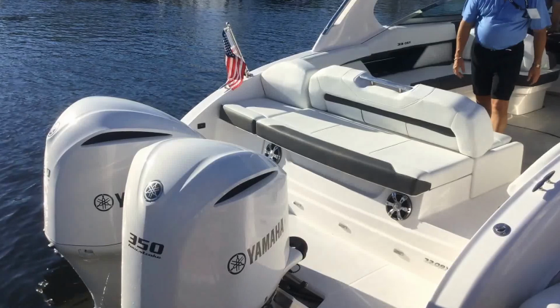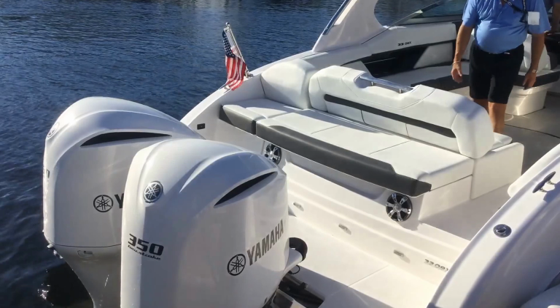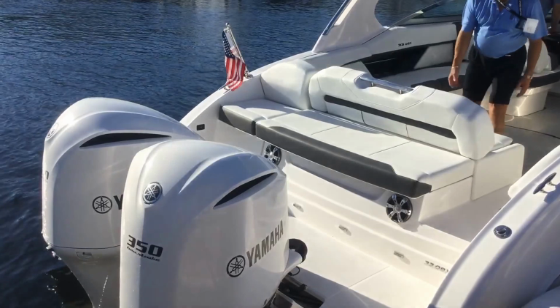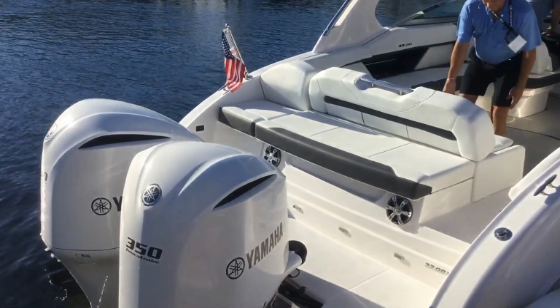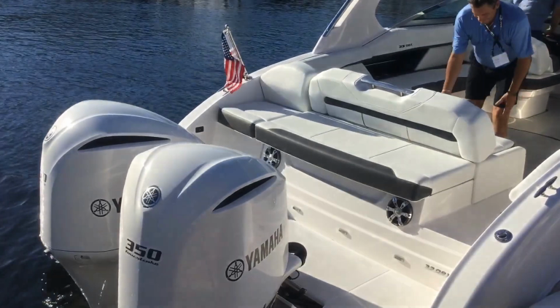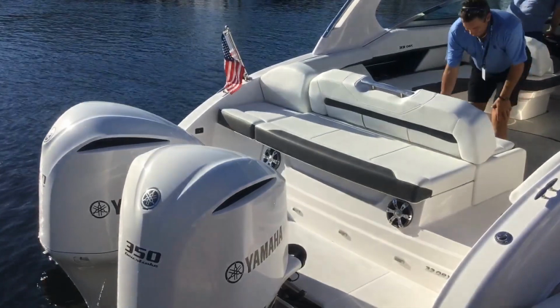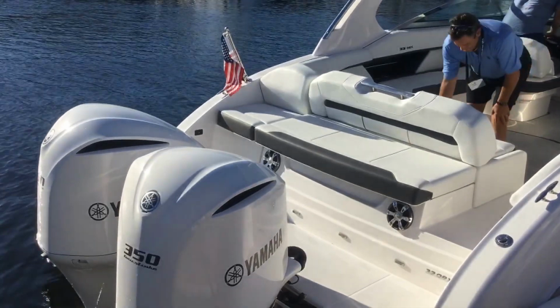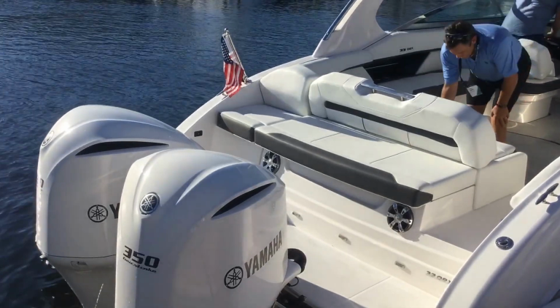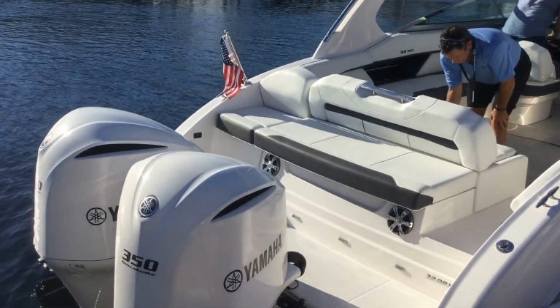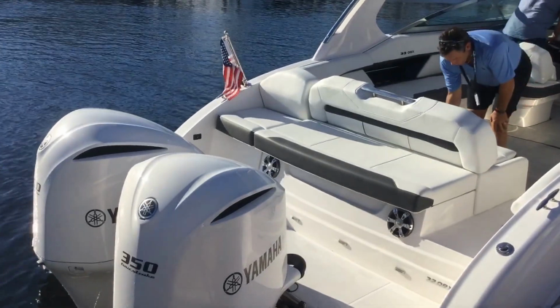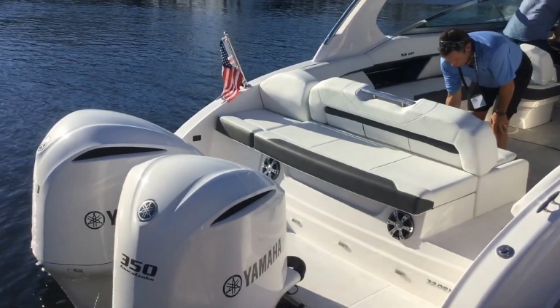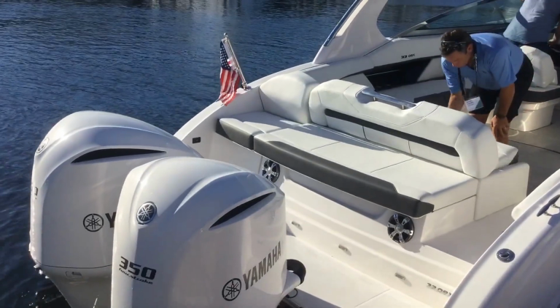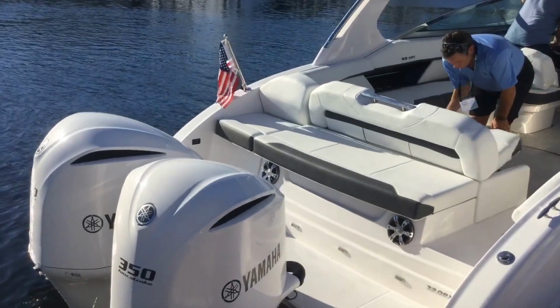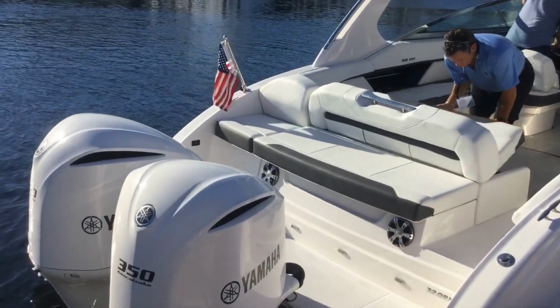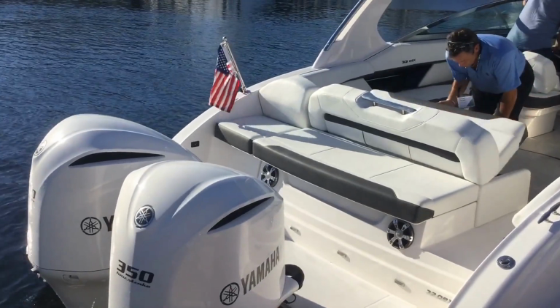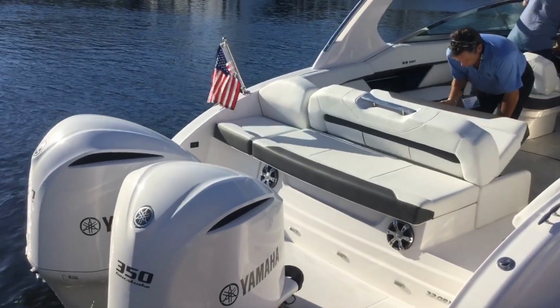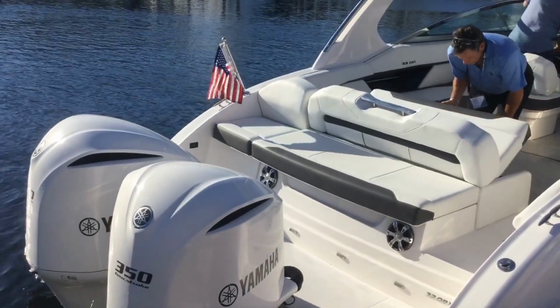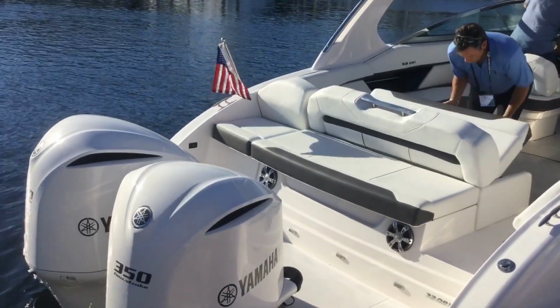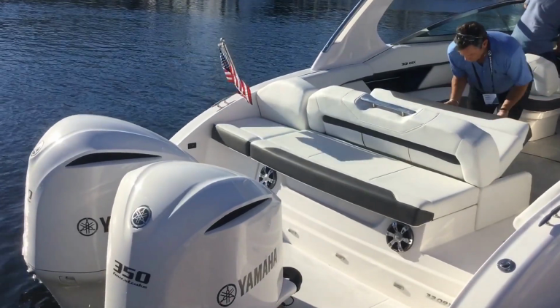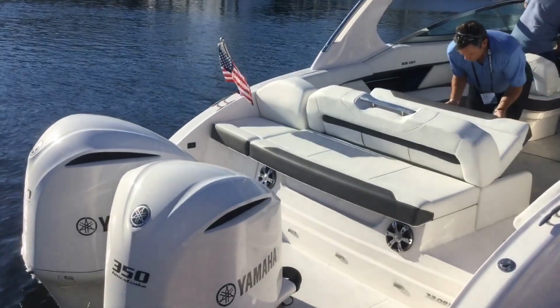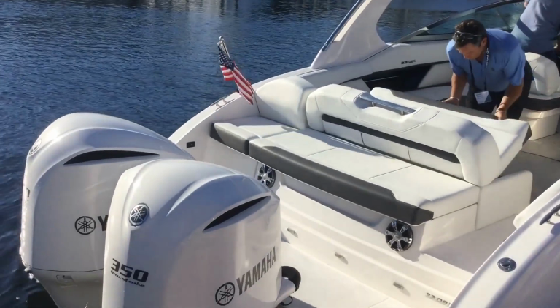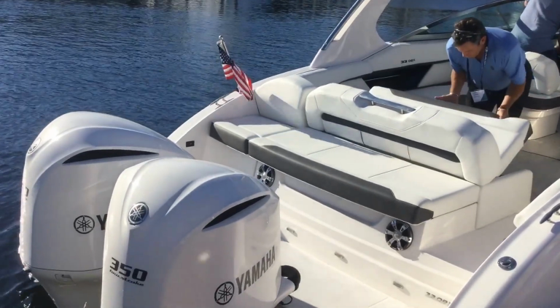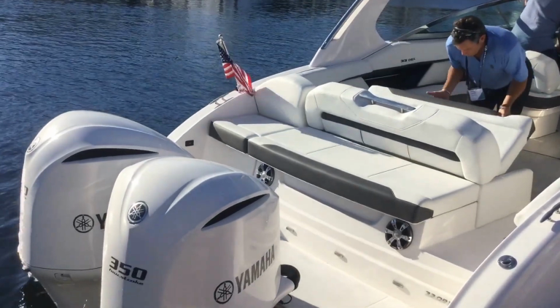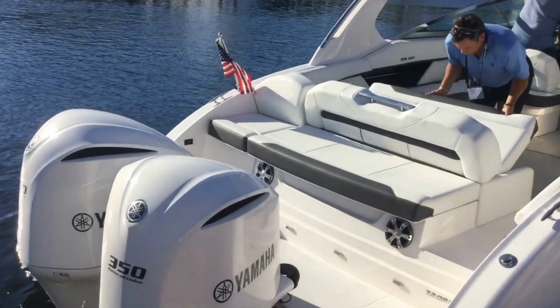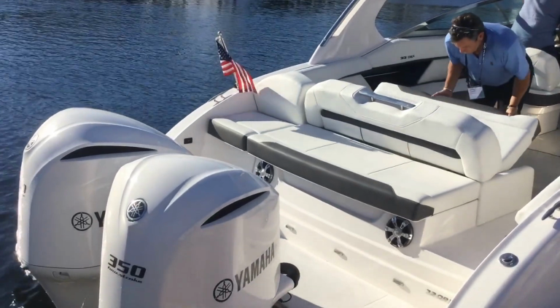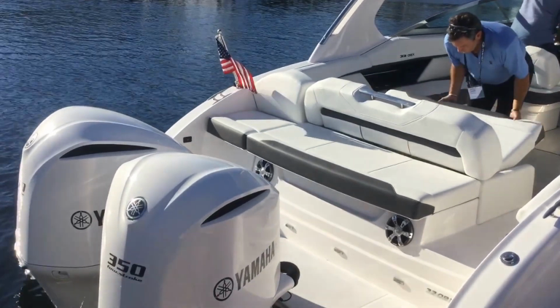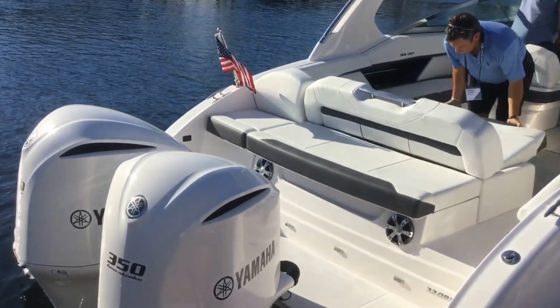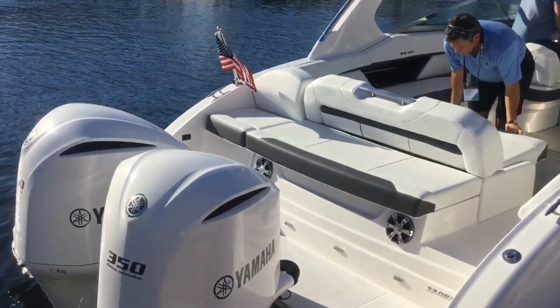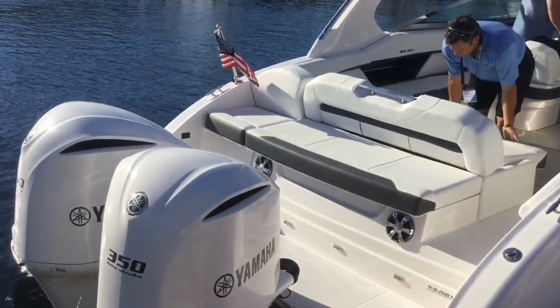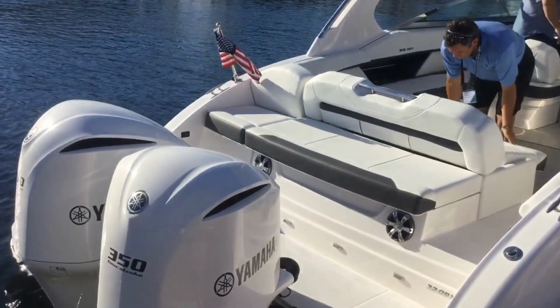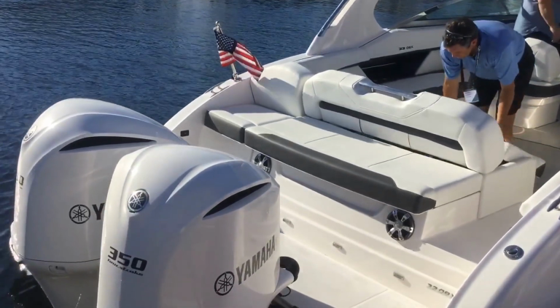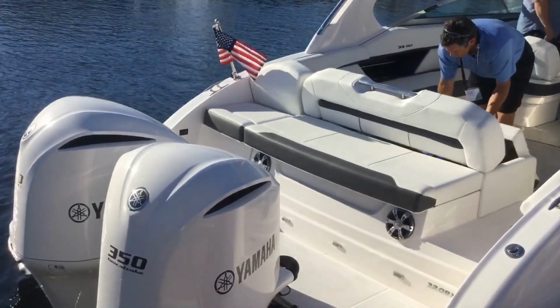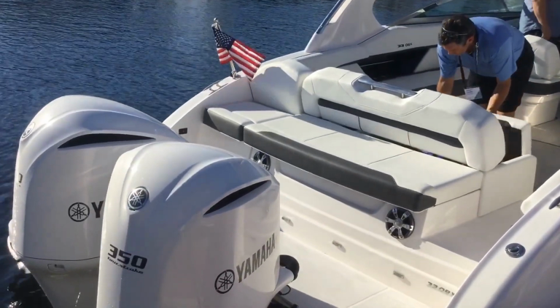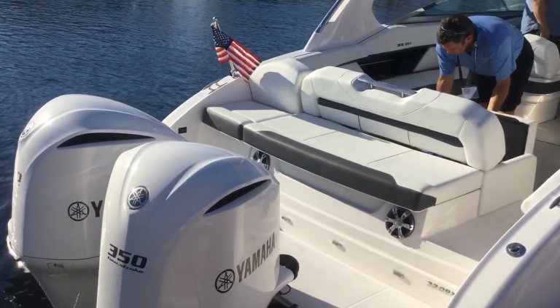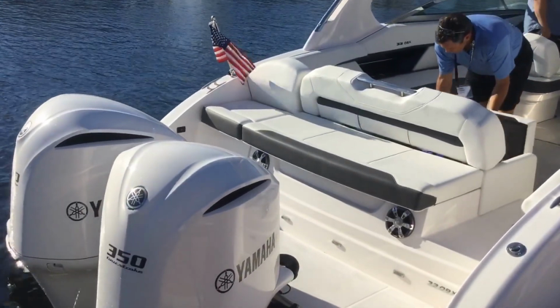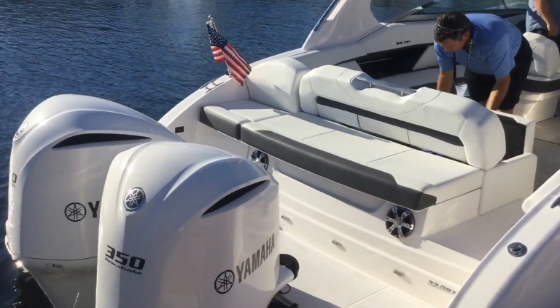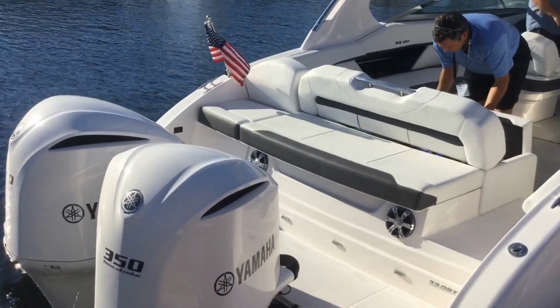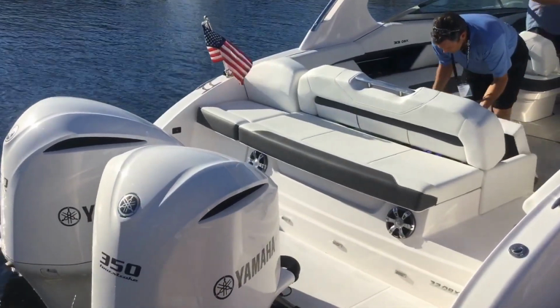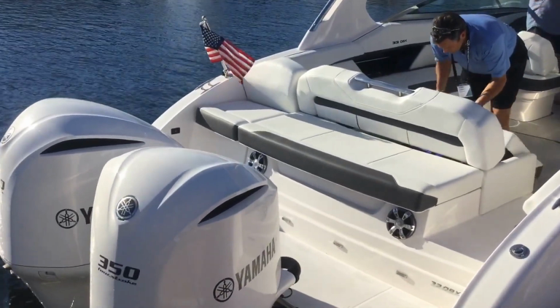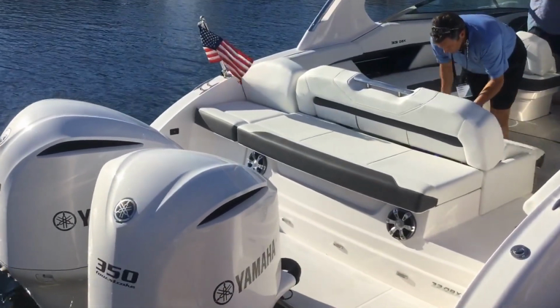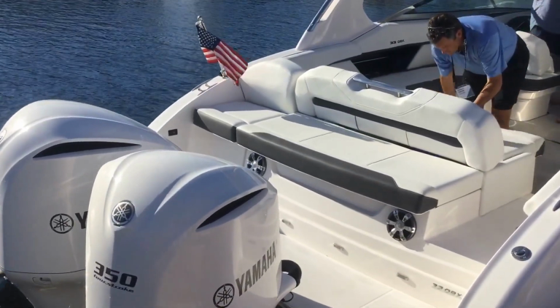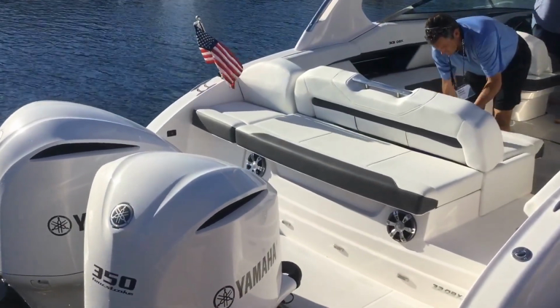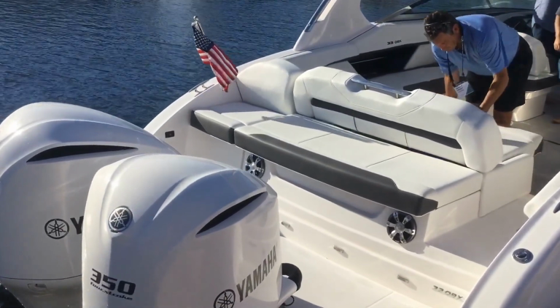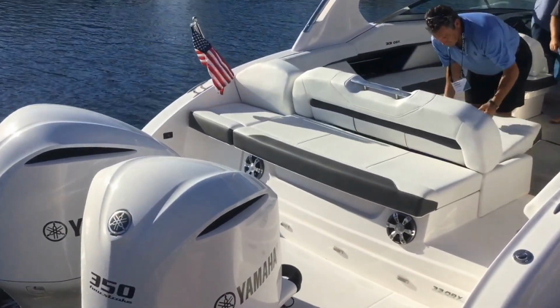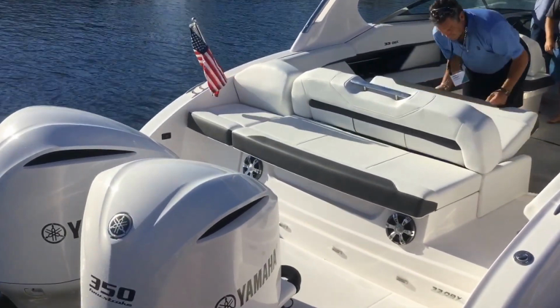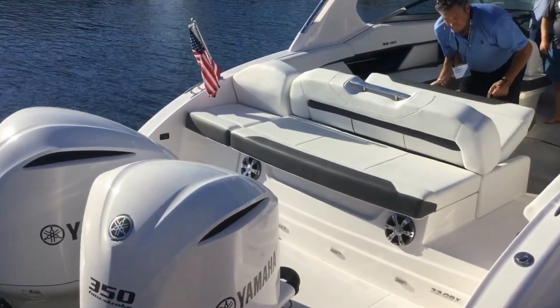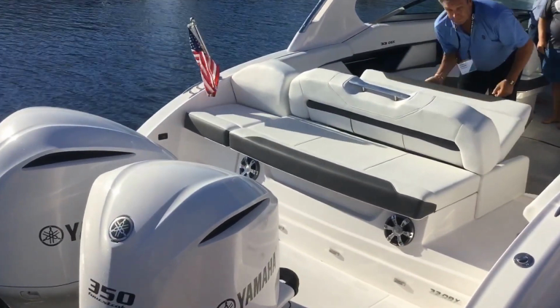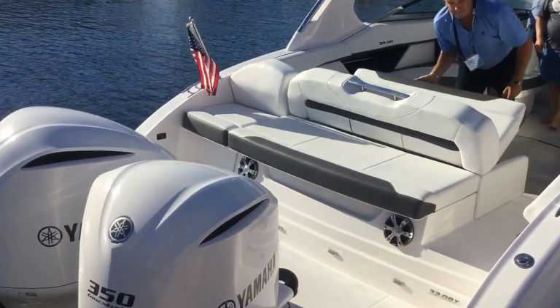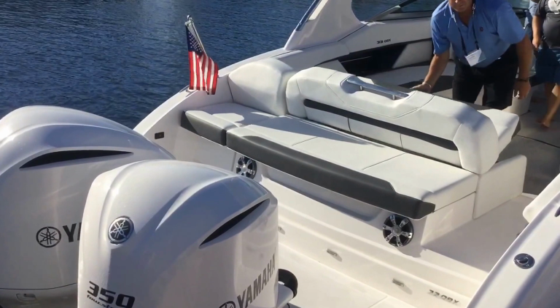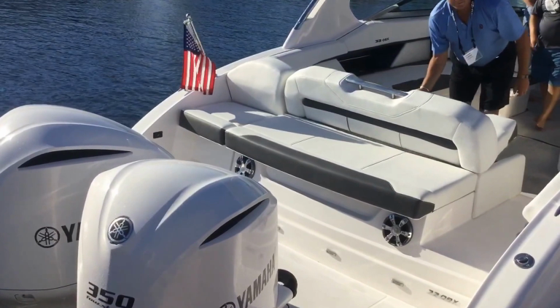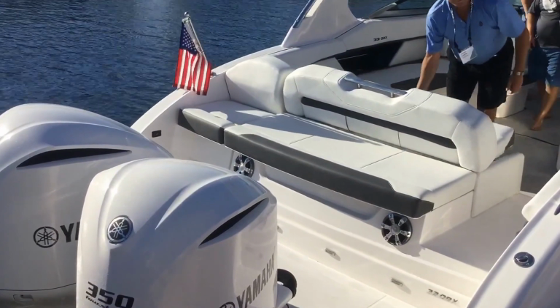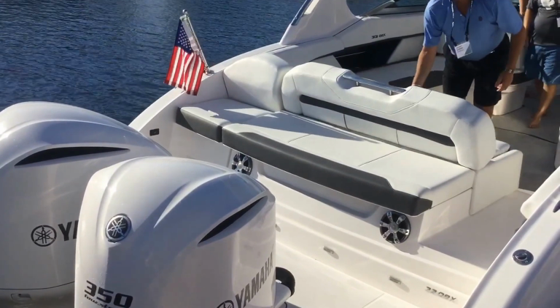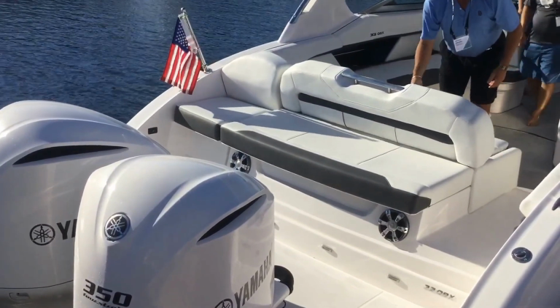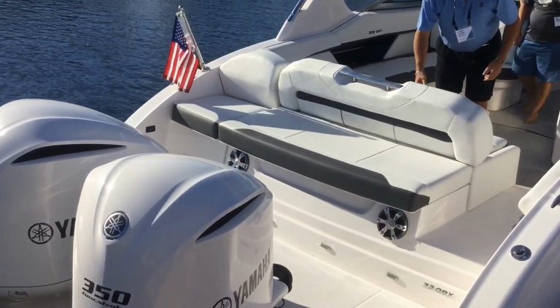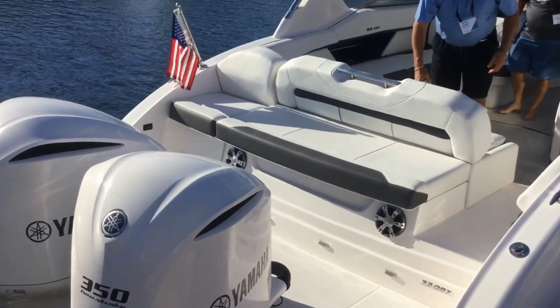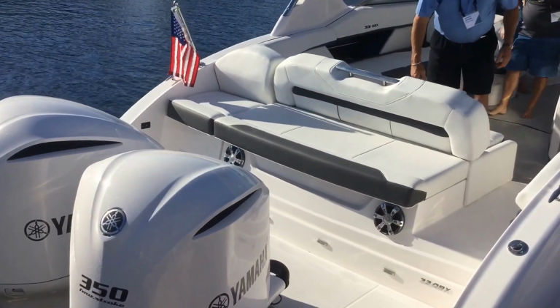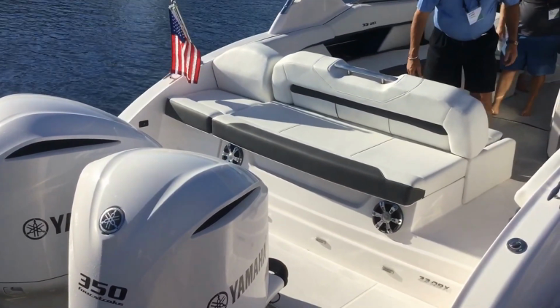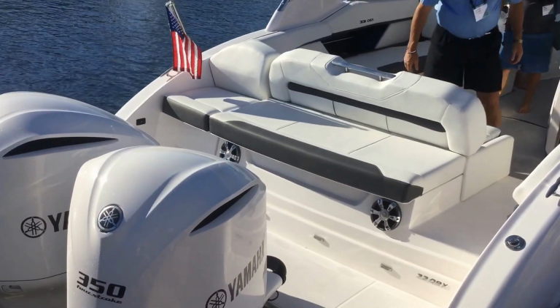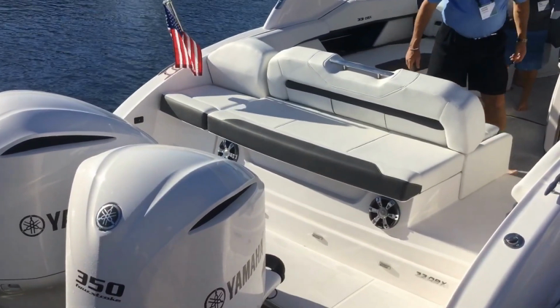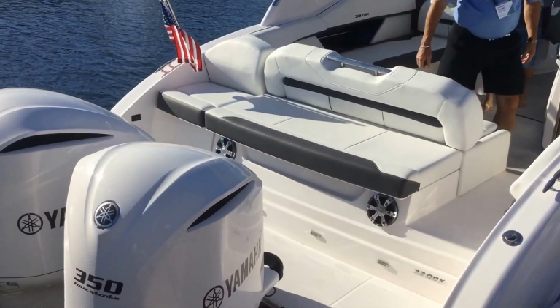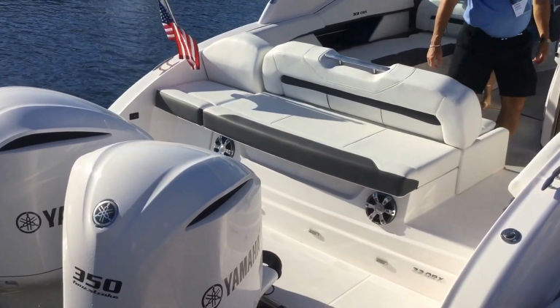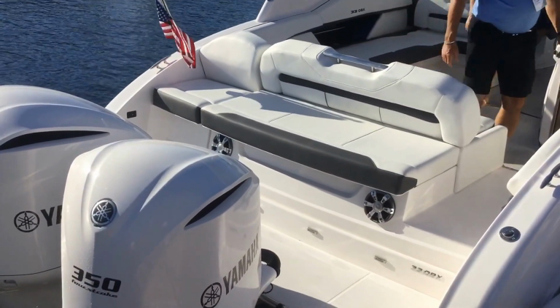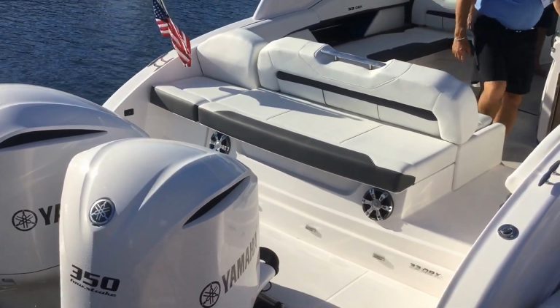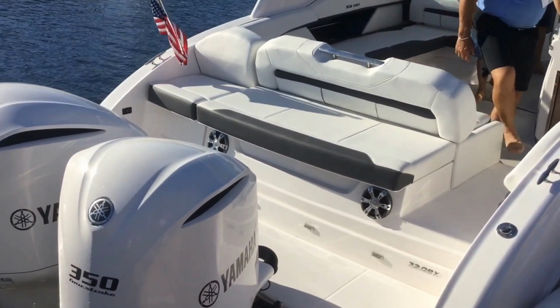Hey guys, this is Kyle Kelly from Kelly Sport taking you through a brand new, very exciting model here at the 2016 Regal Dealer Conference.